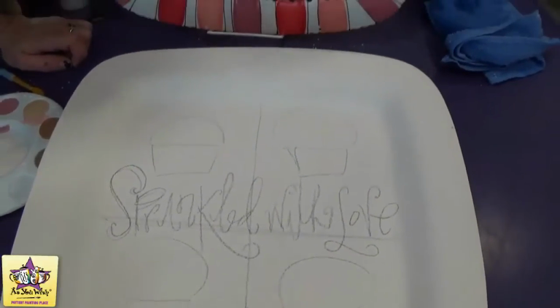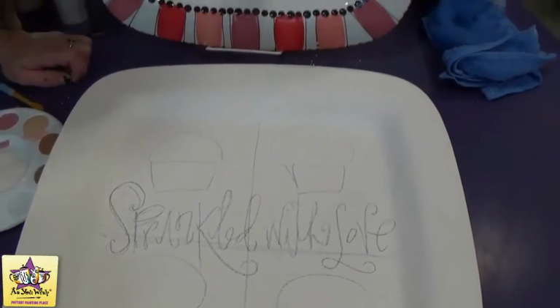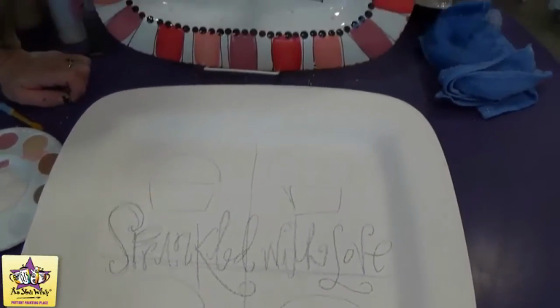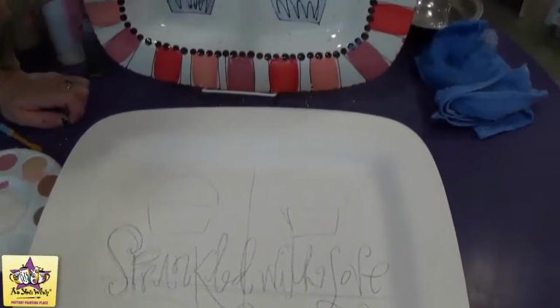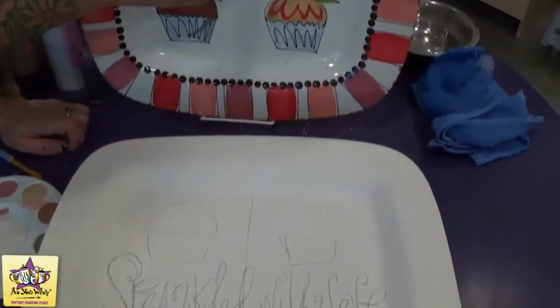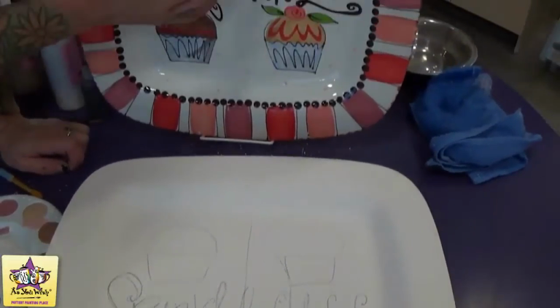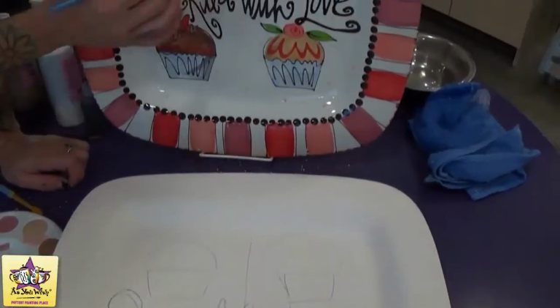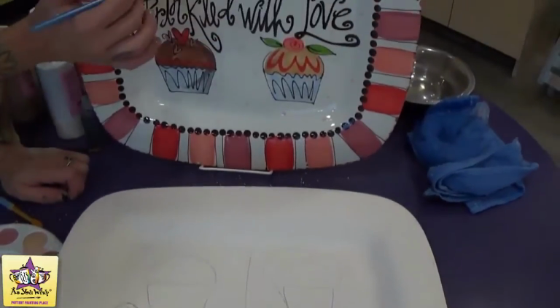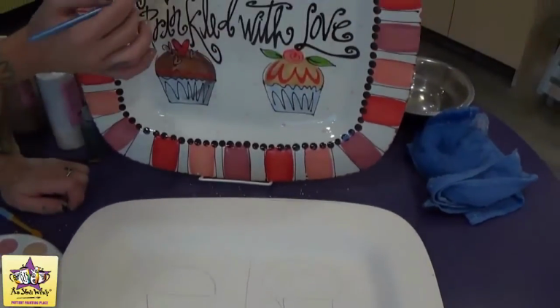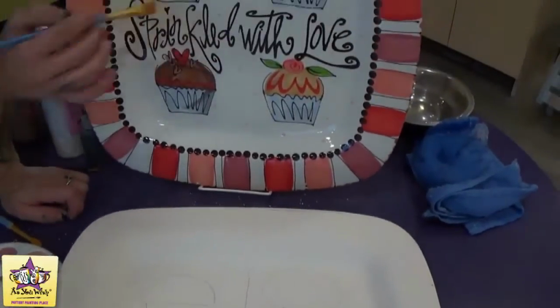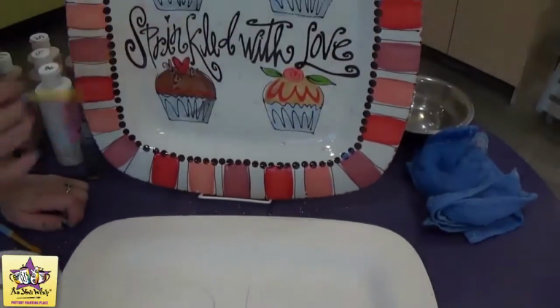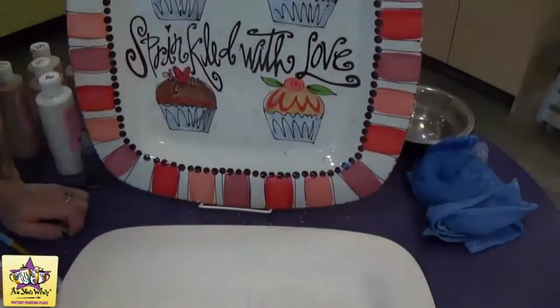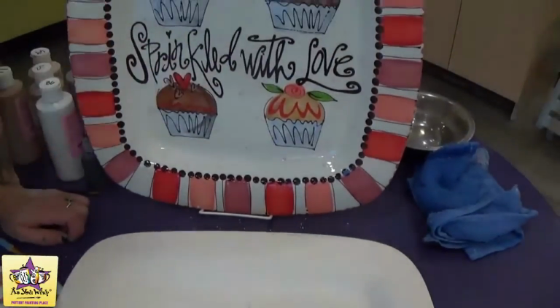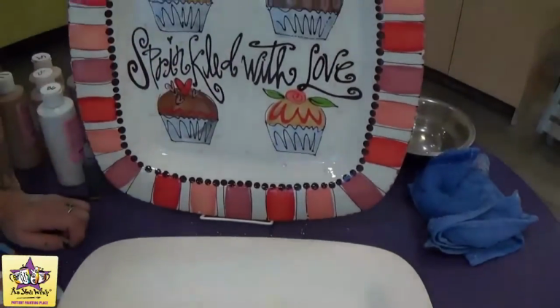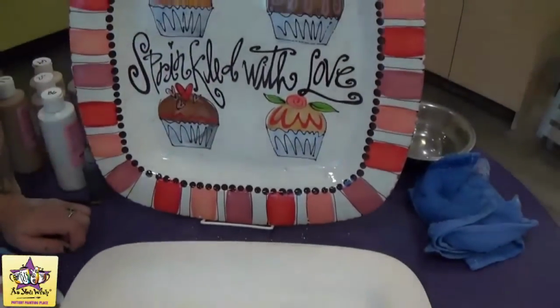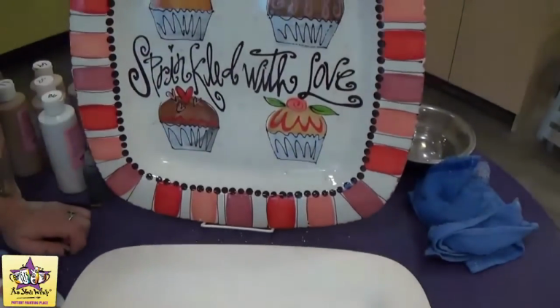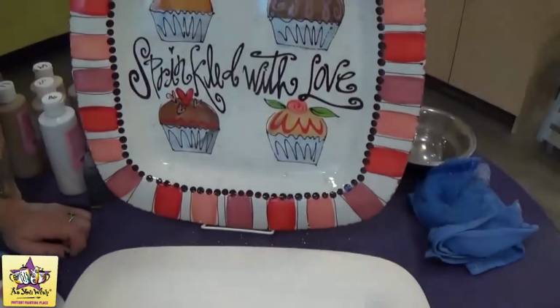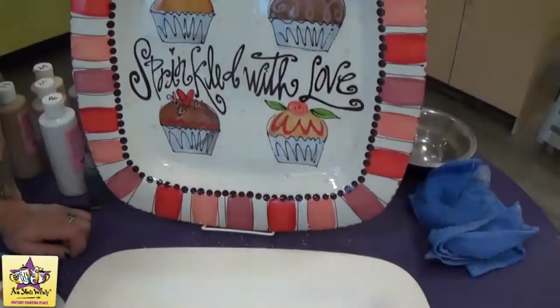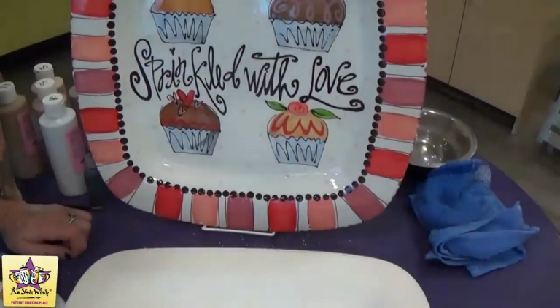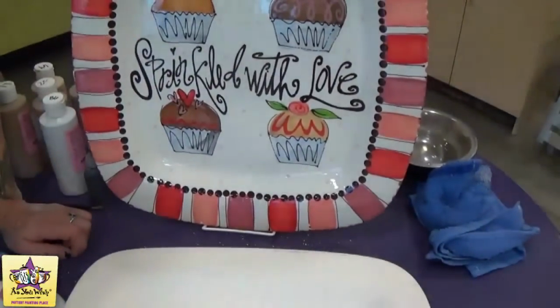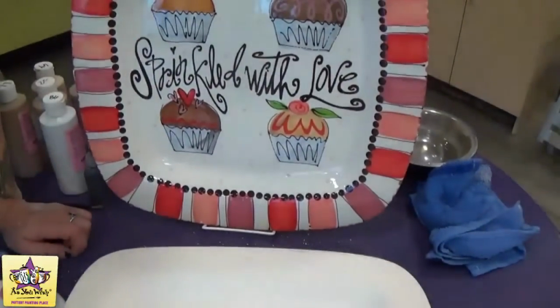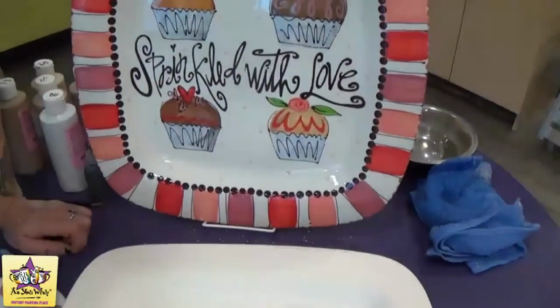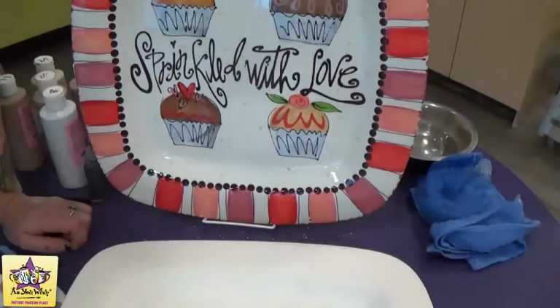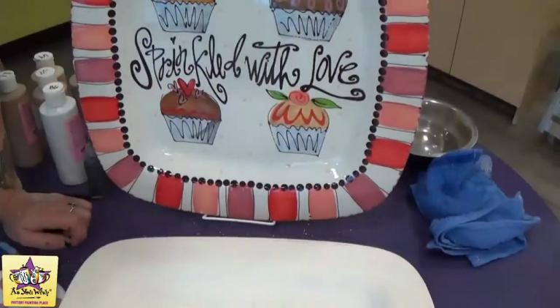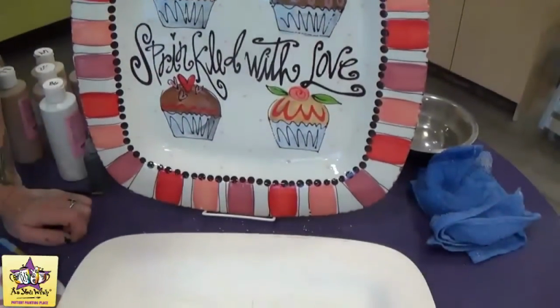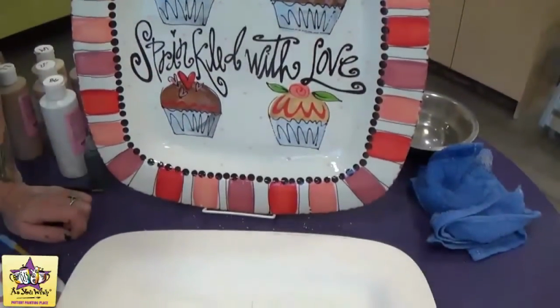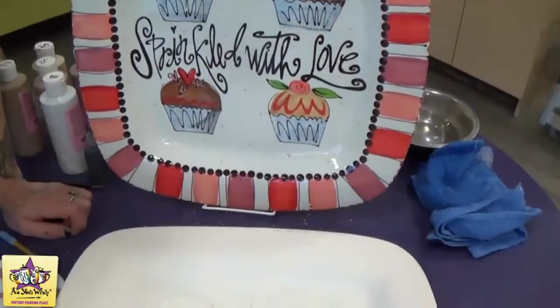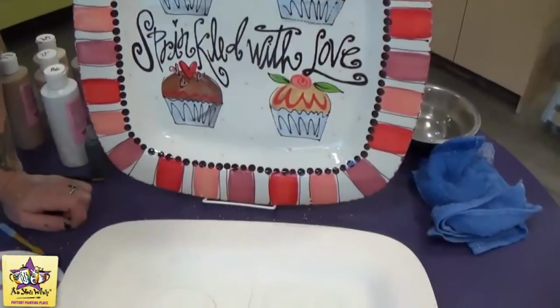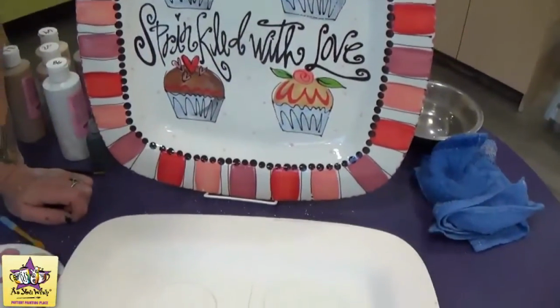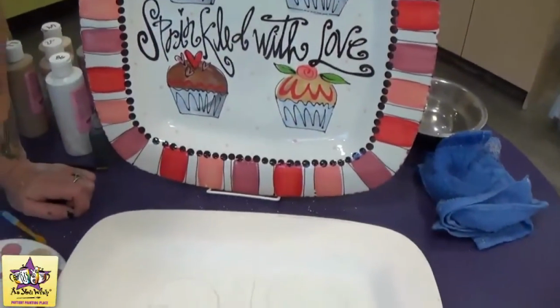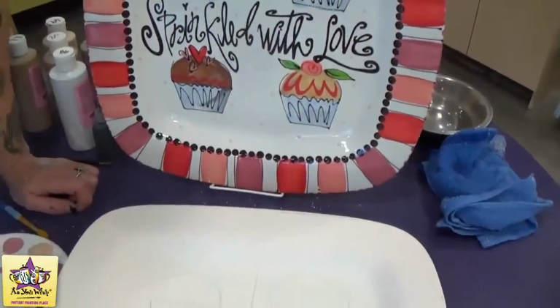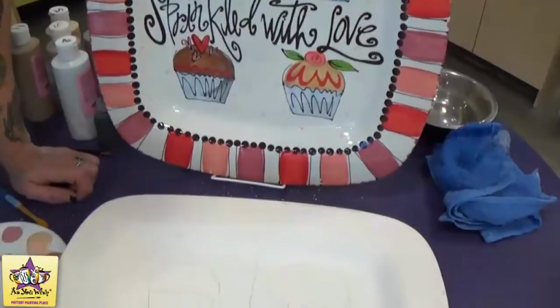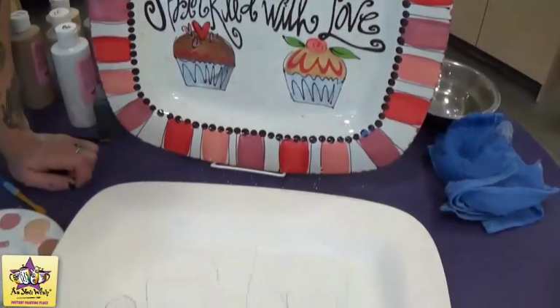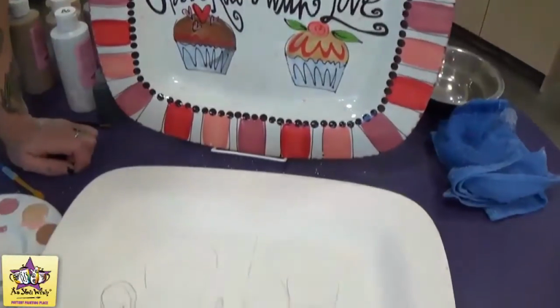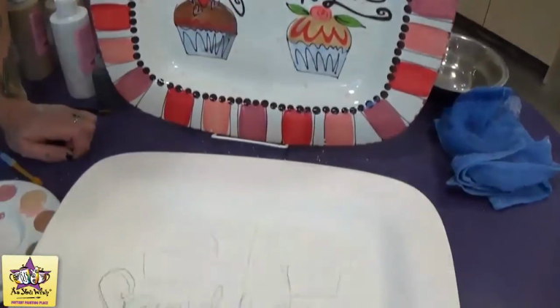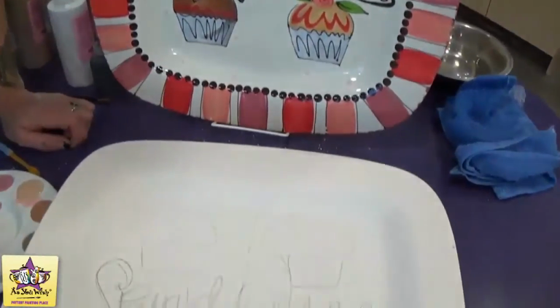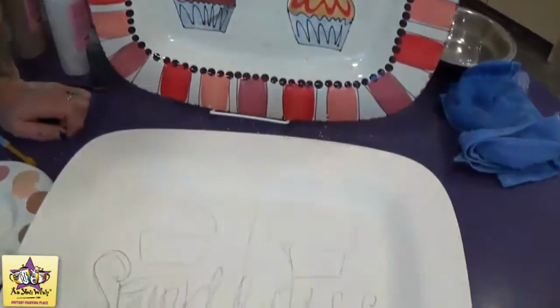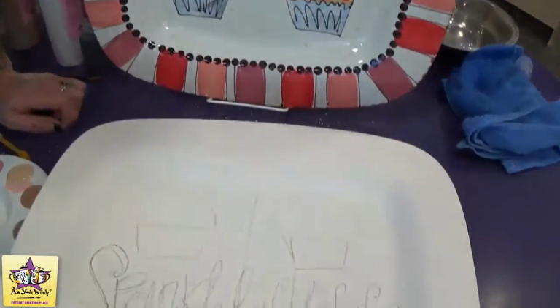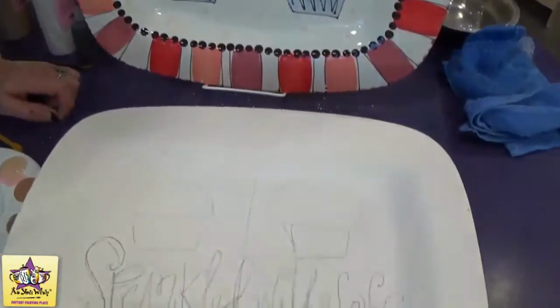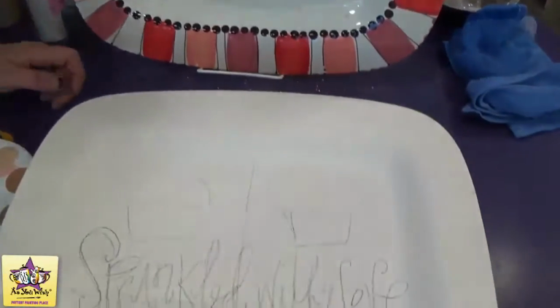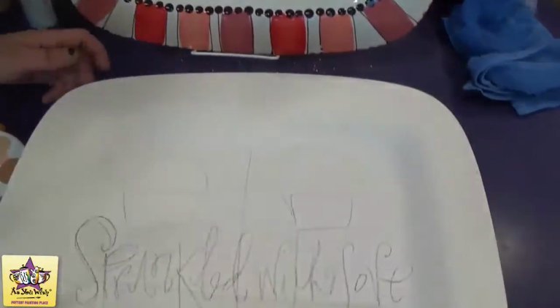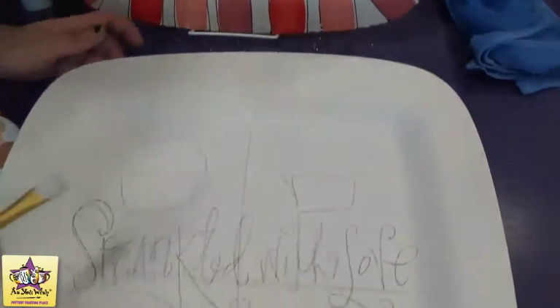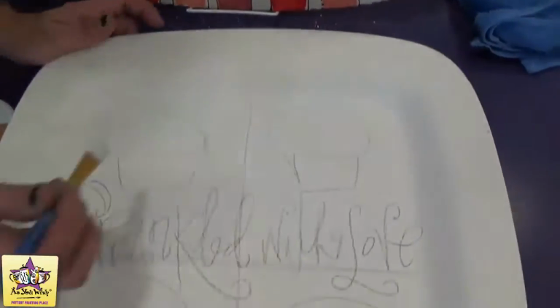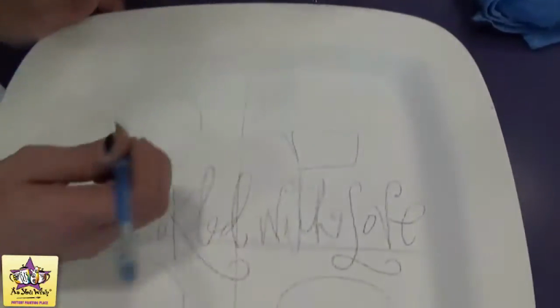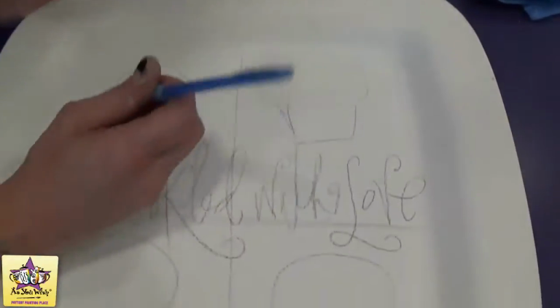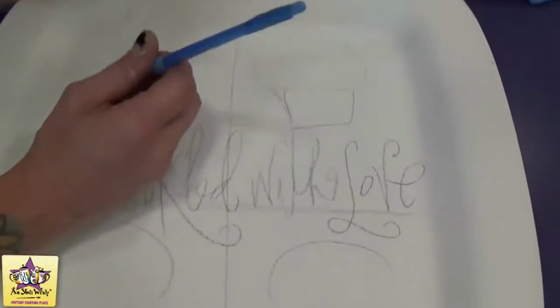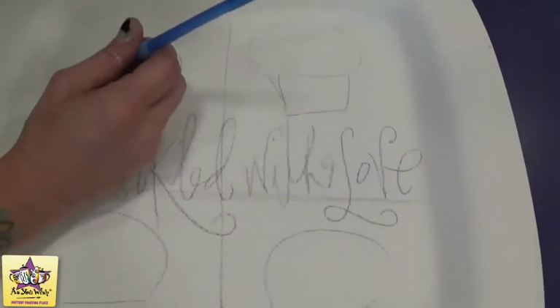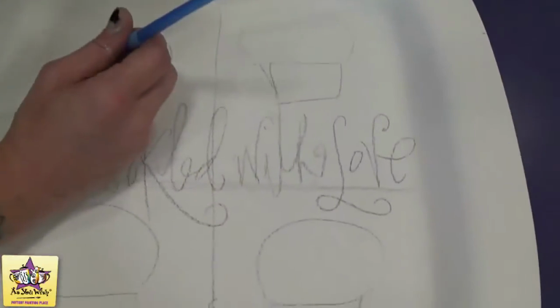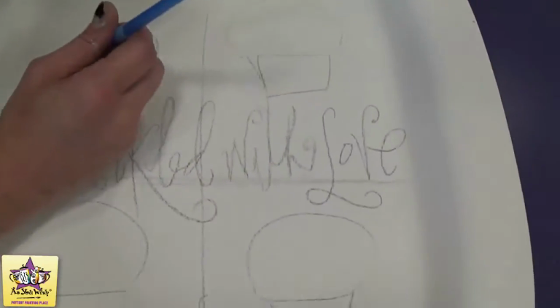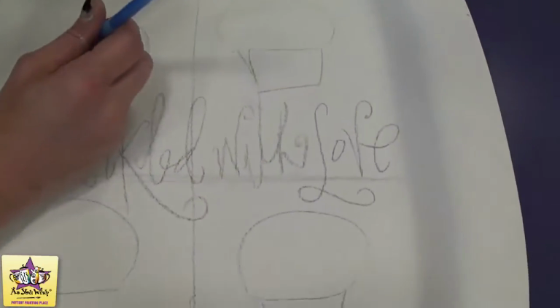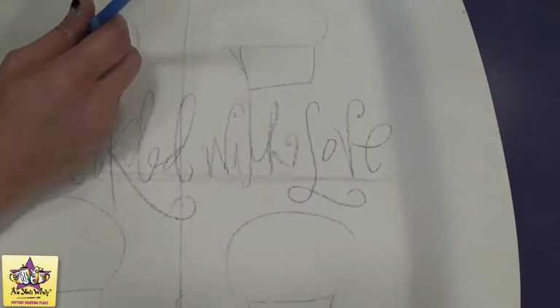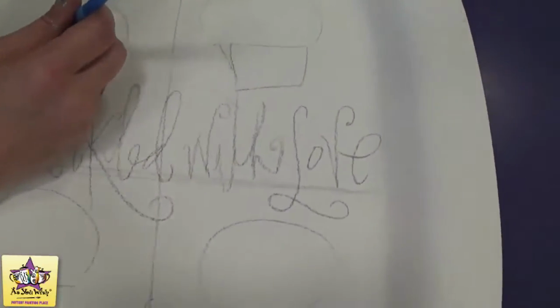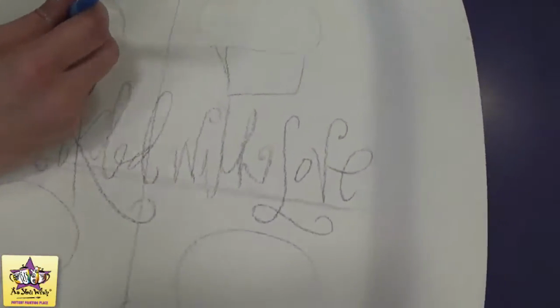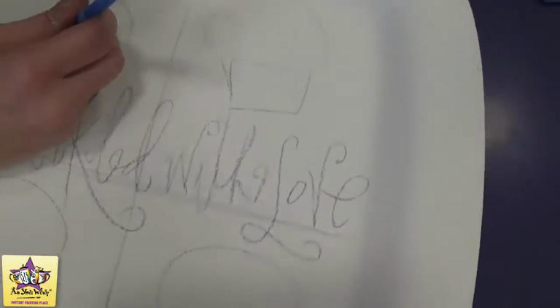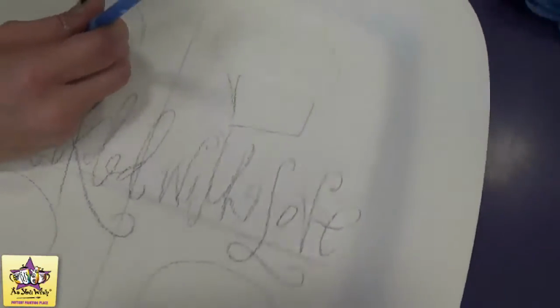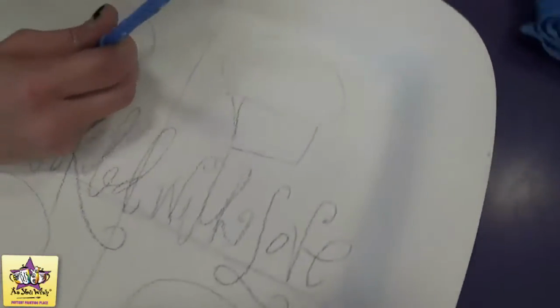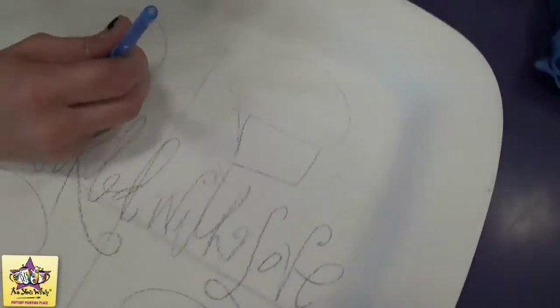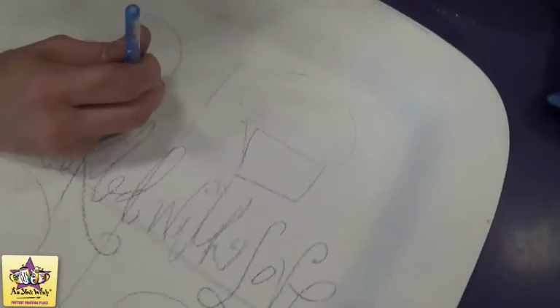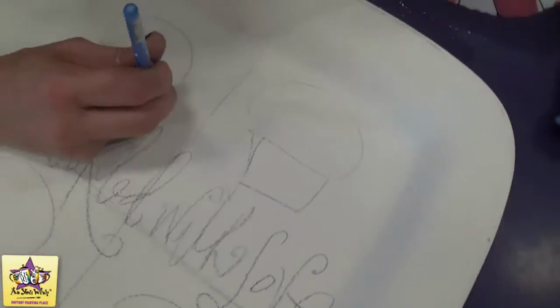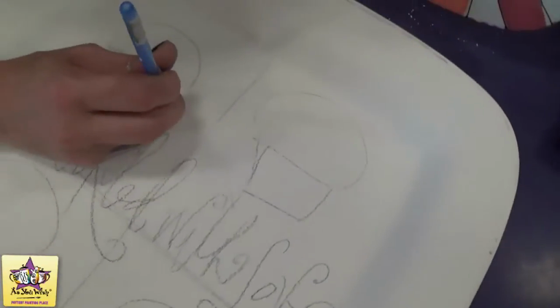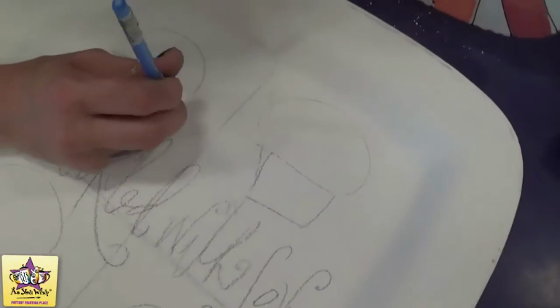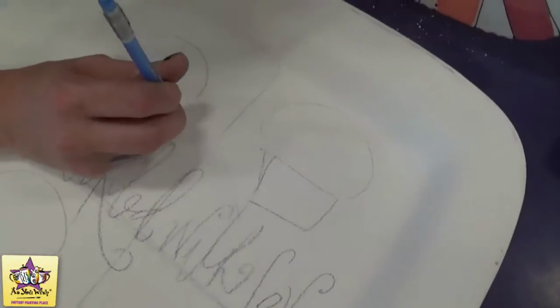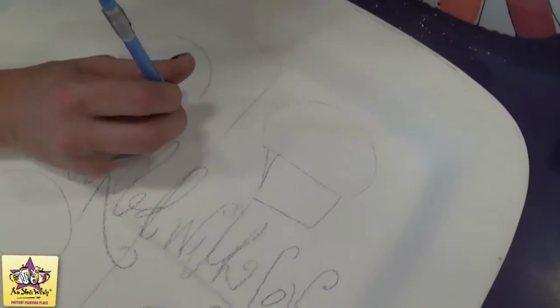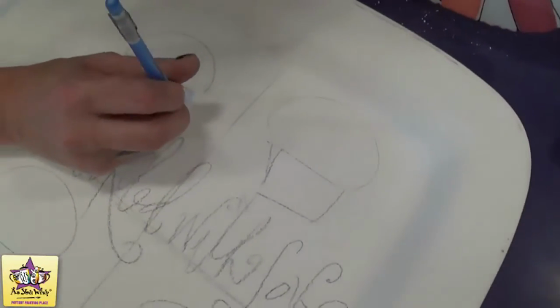We're going to start with the bases of the cupcakes, which is just a really light blue, and it's just one coat of paint.